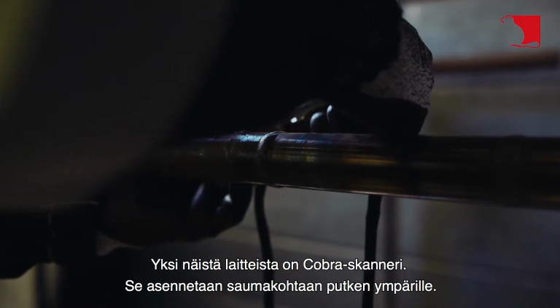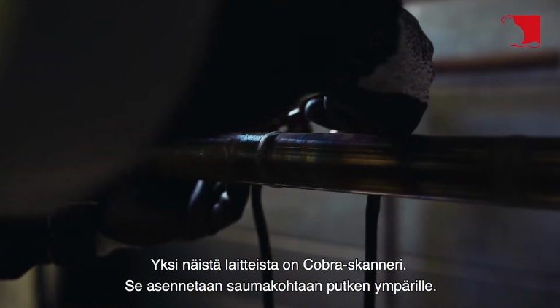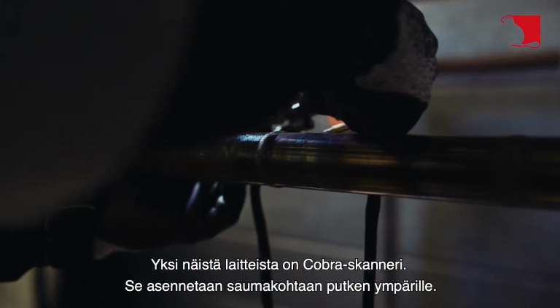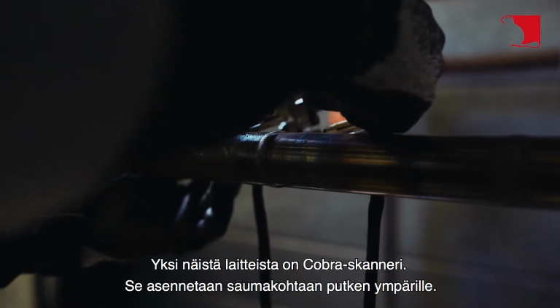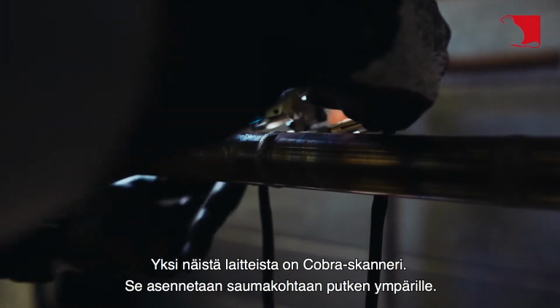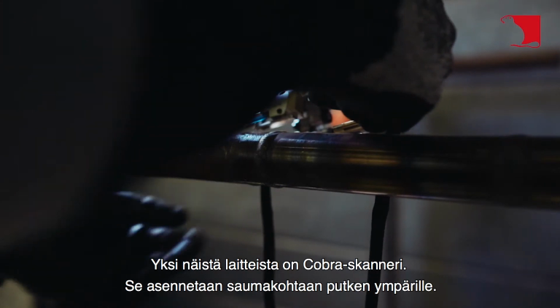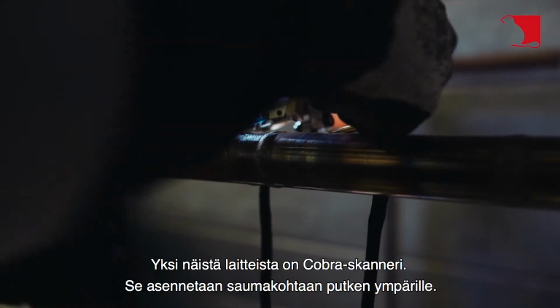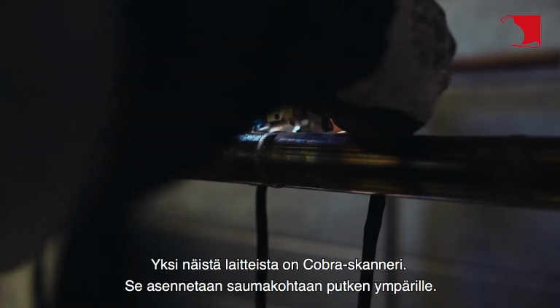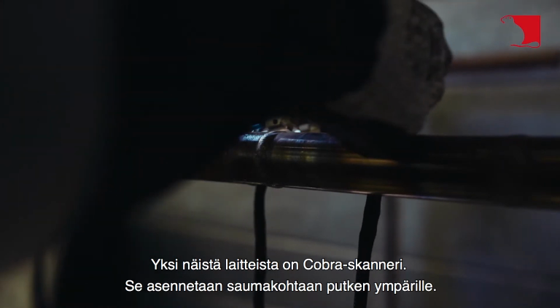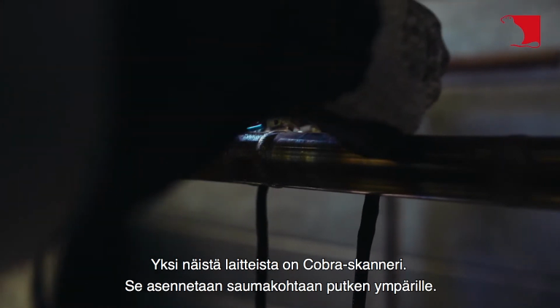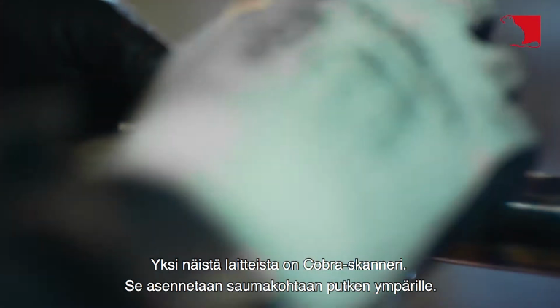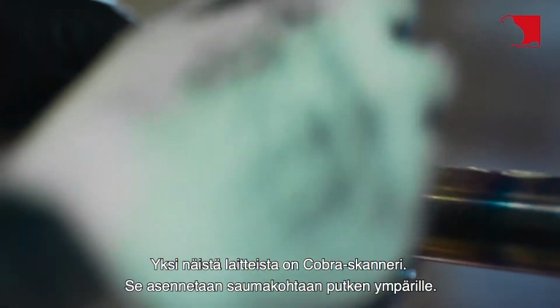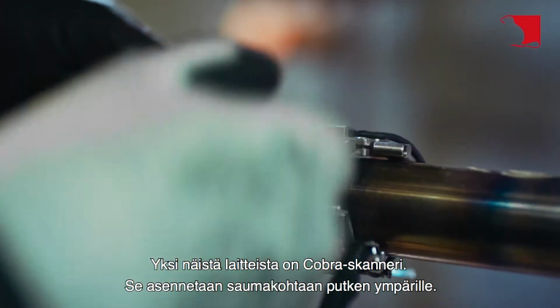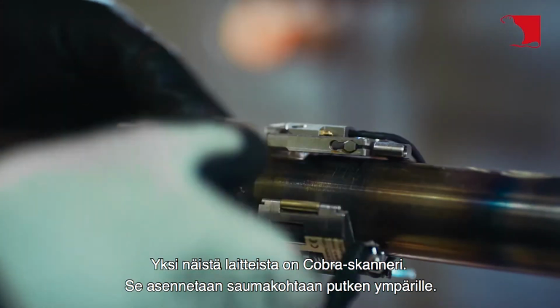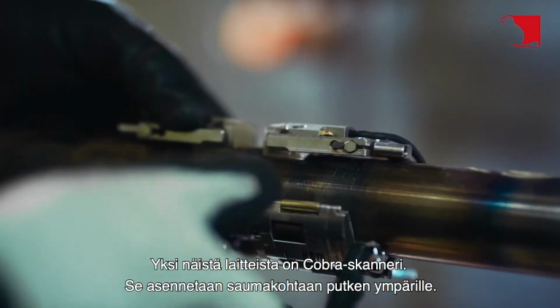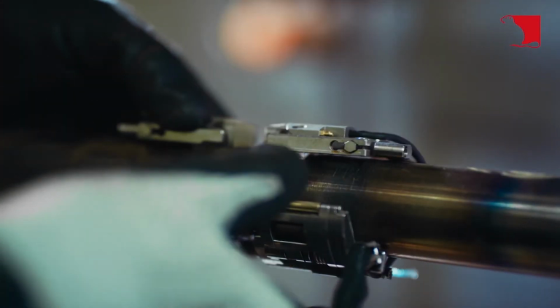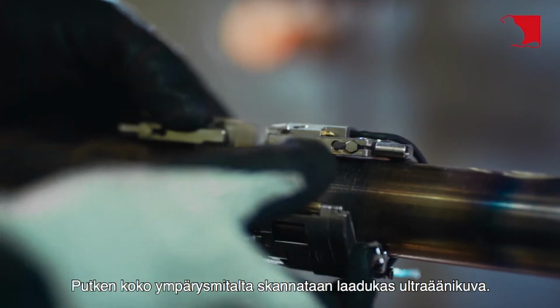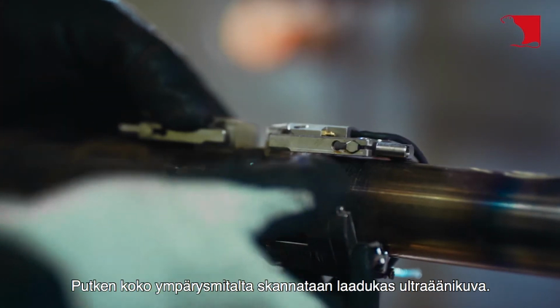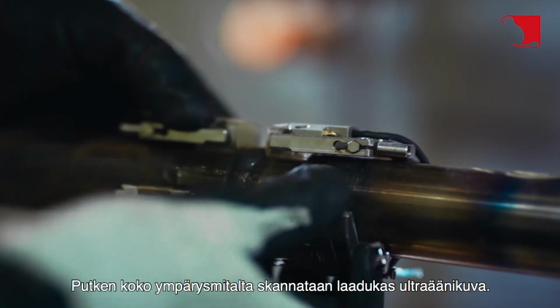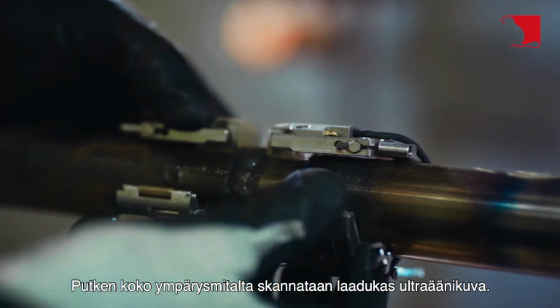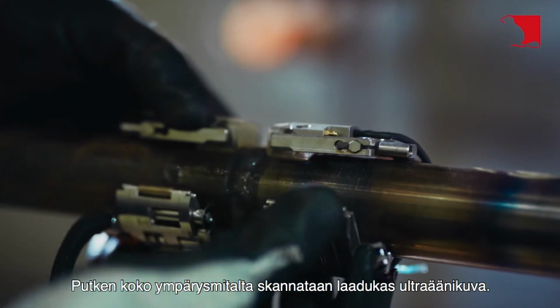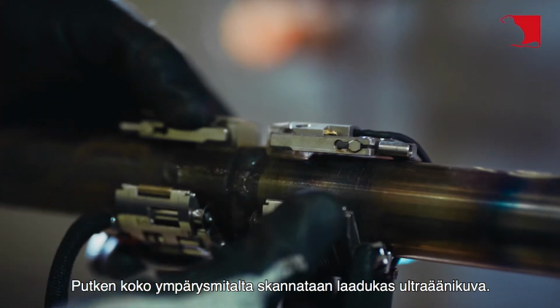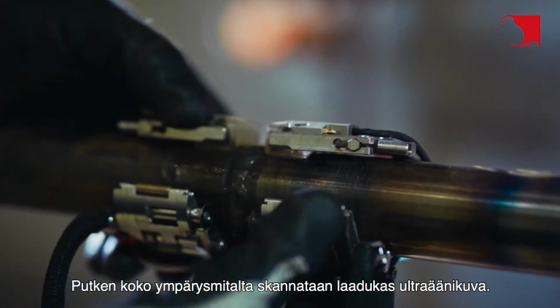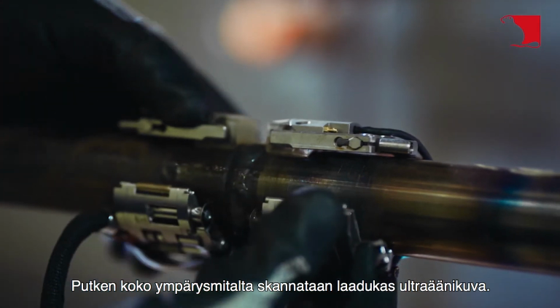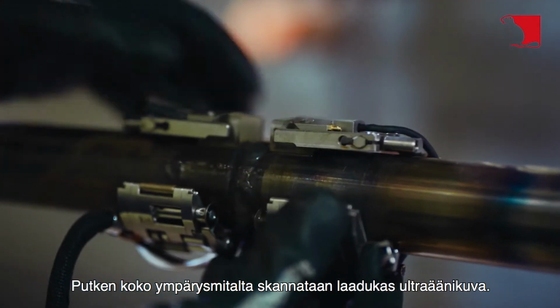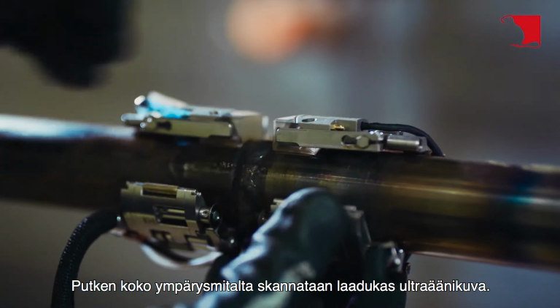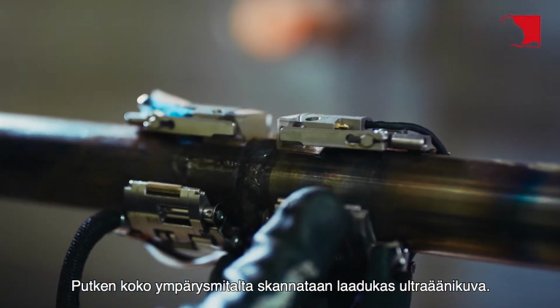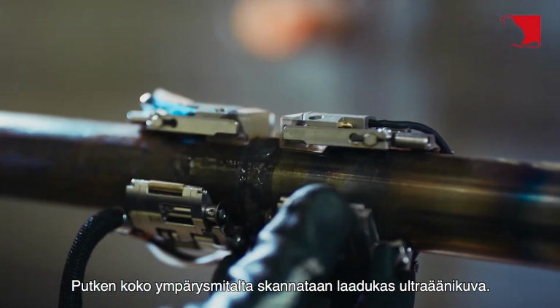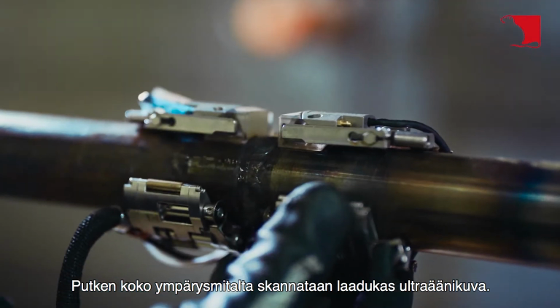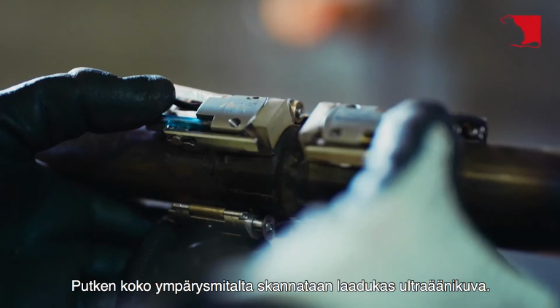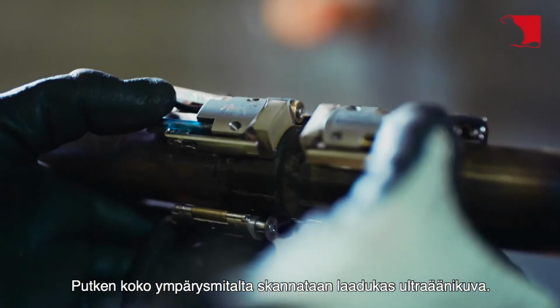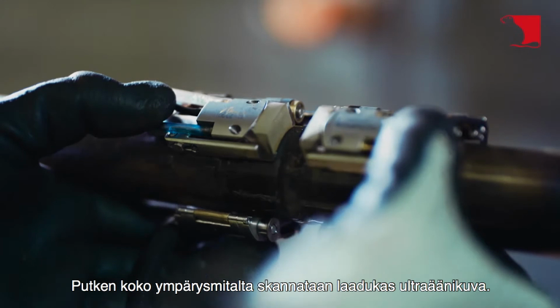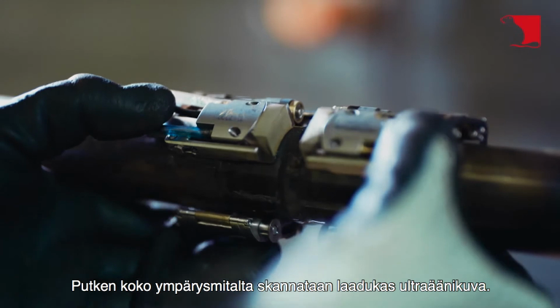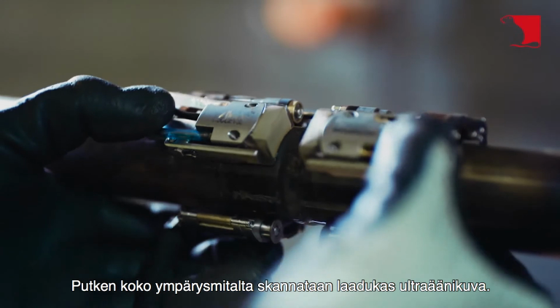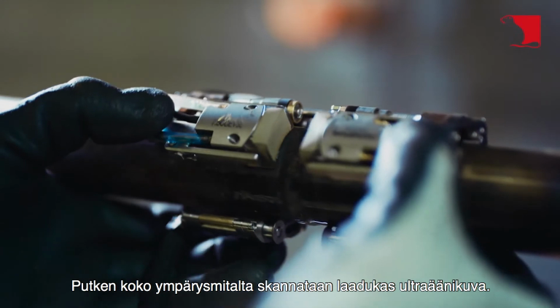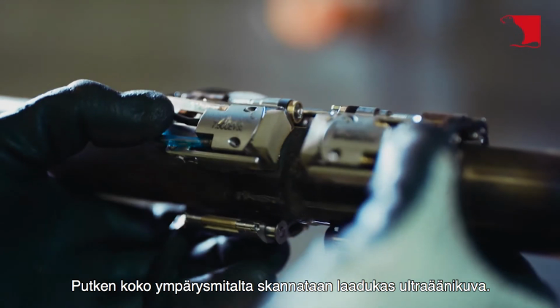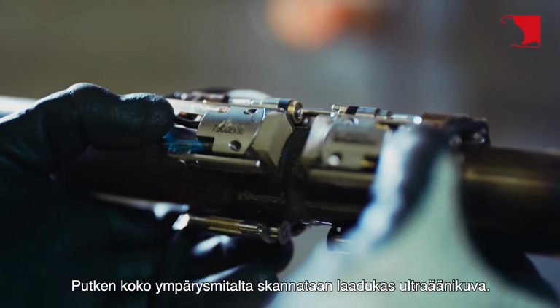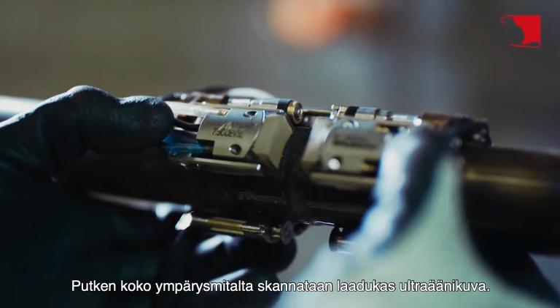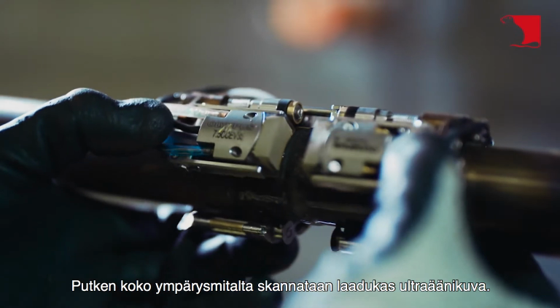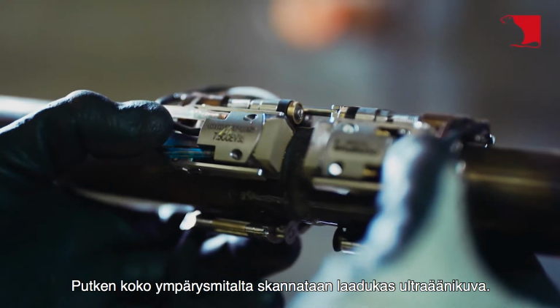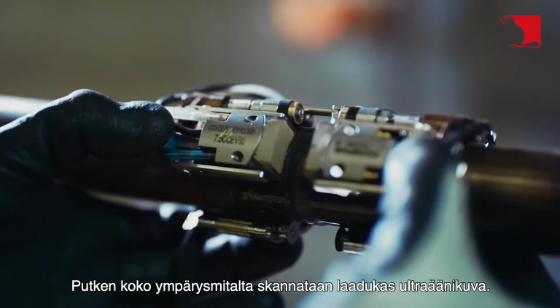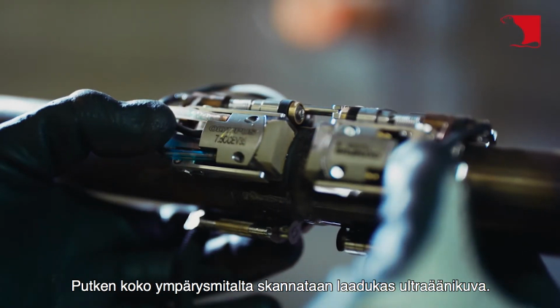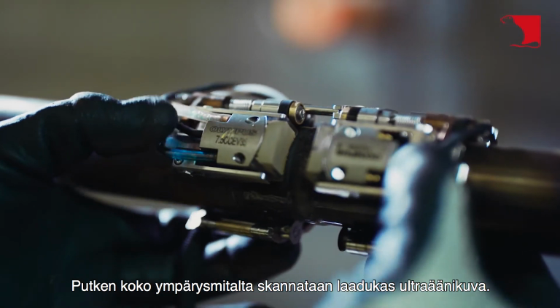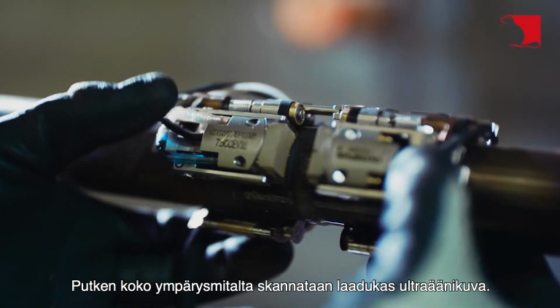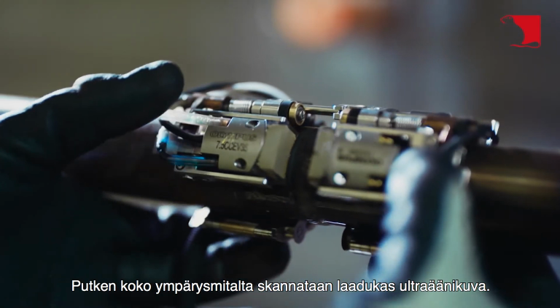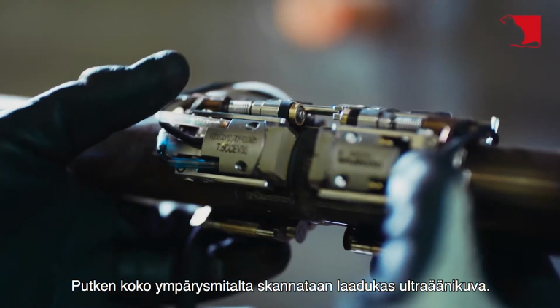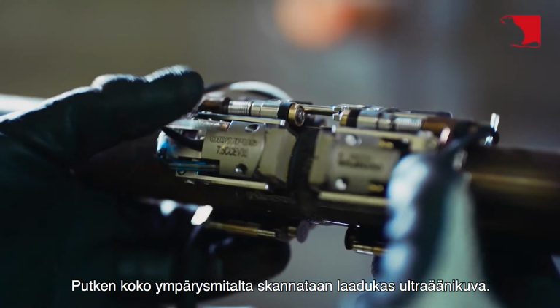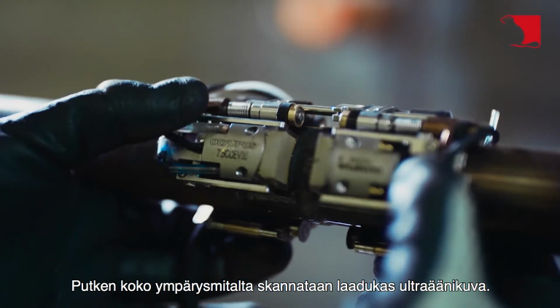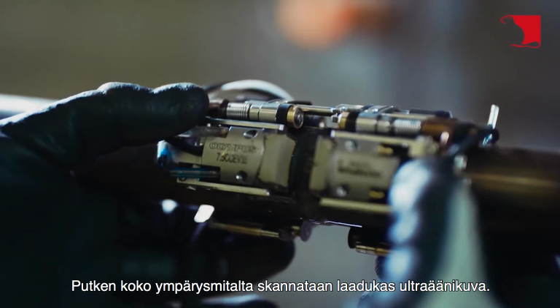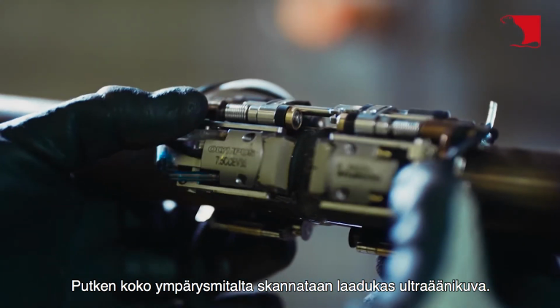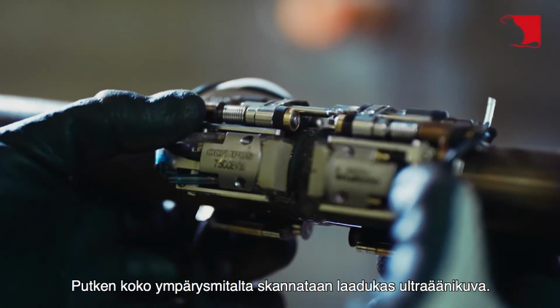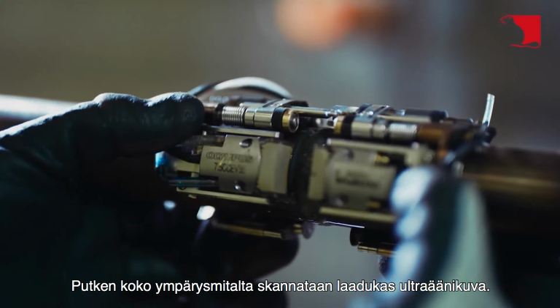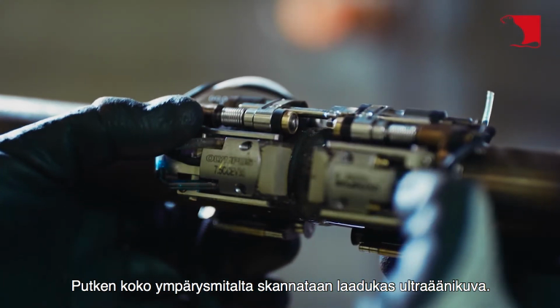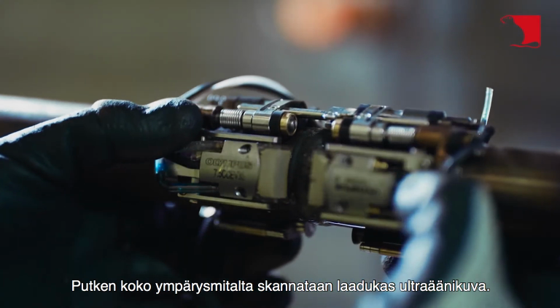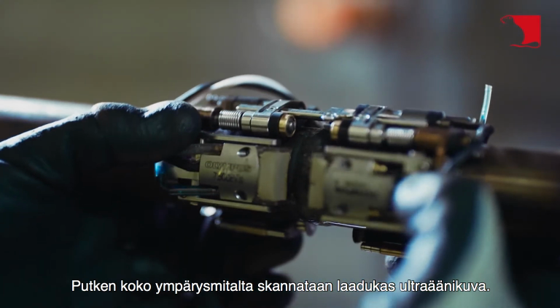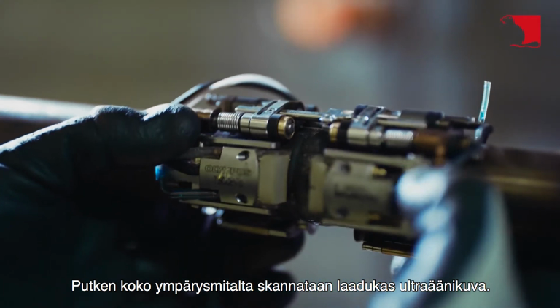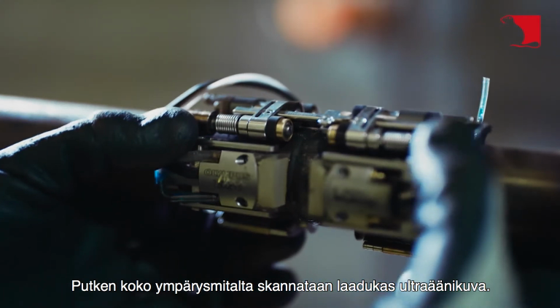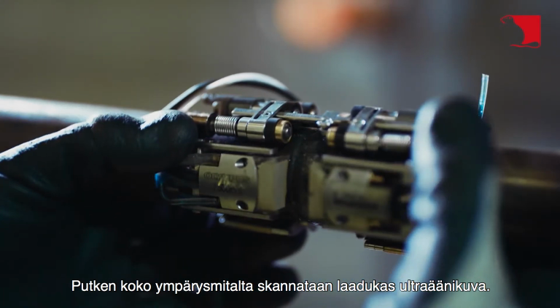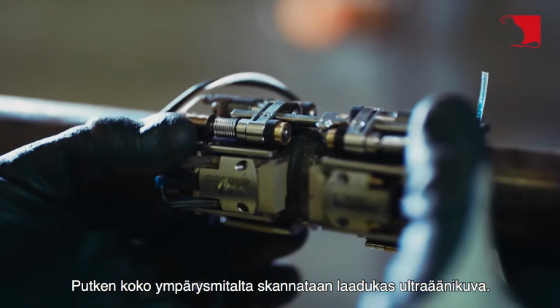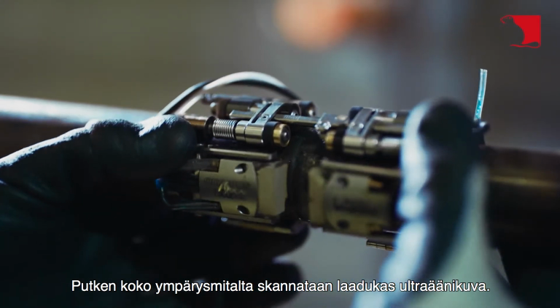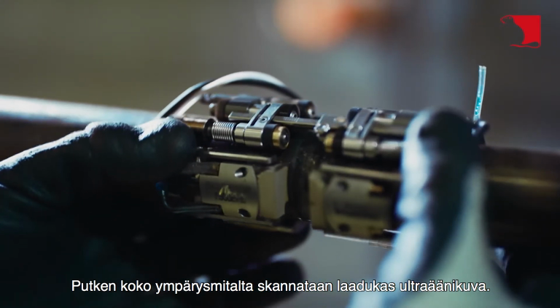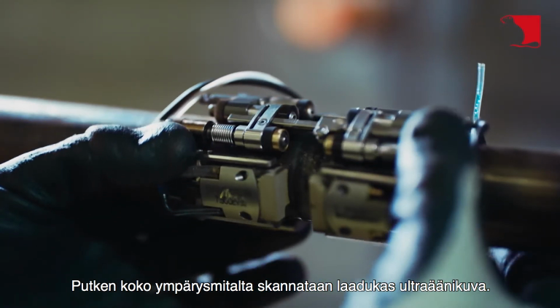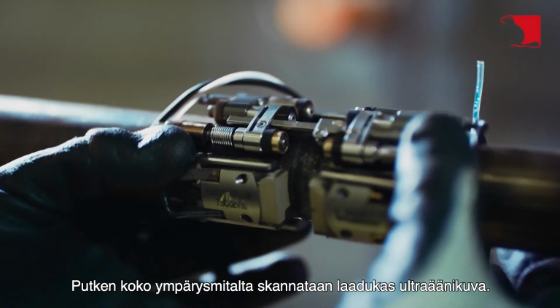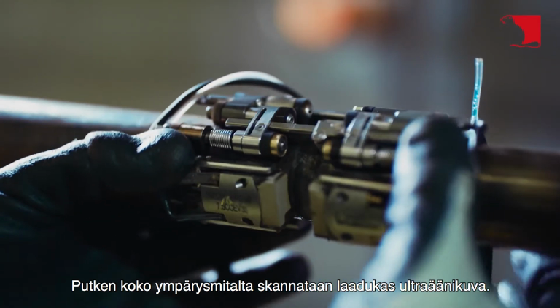The COBRA scanner is mounted at the seam around the pipe. The entire circumference of the pipe is scanned into a high-quality ultrasound image.